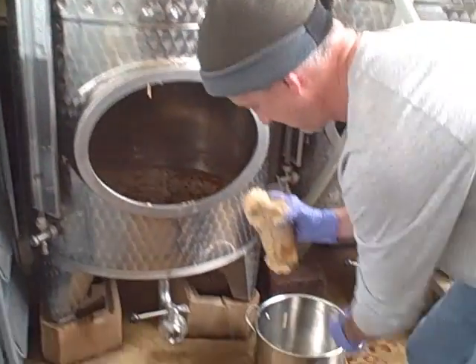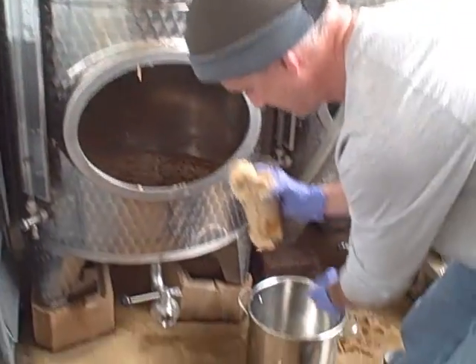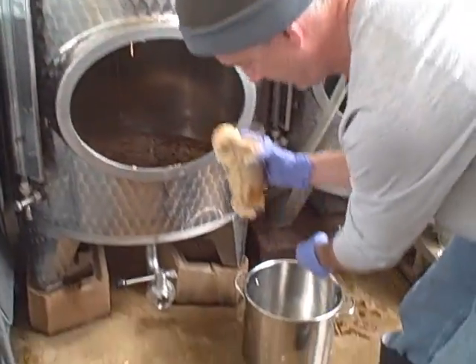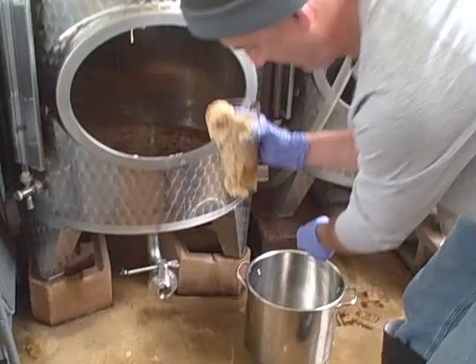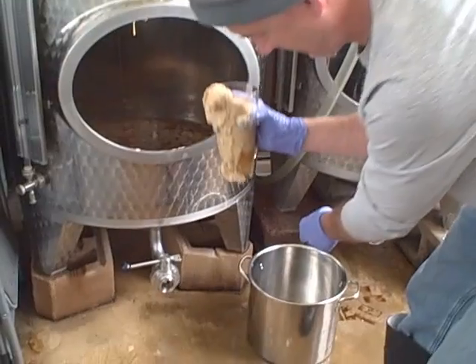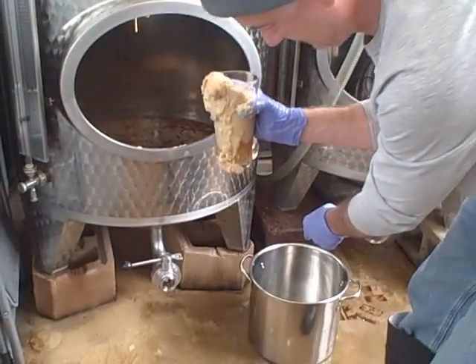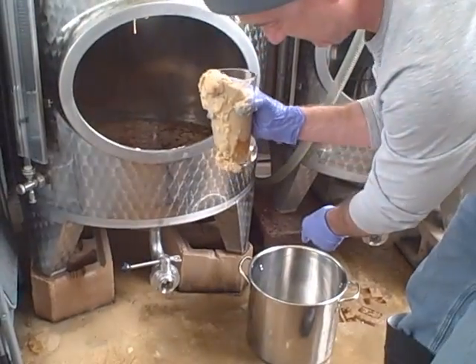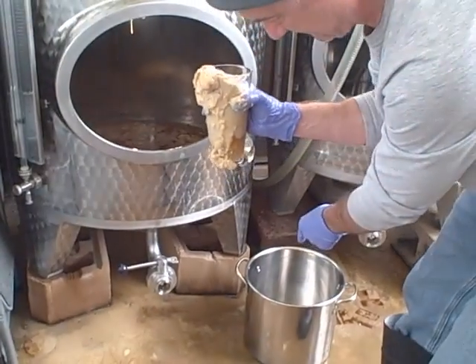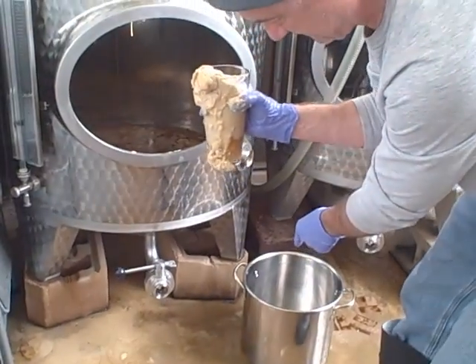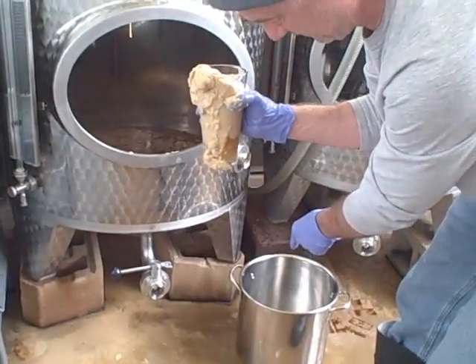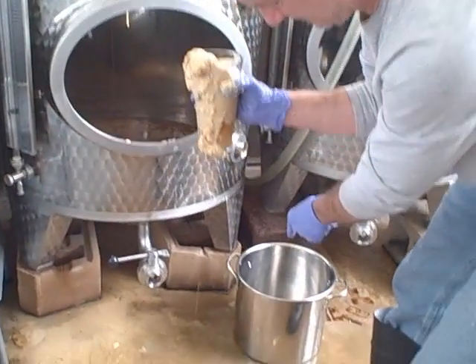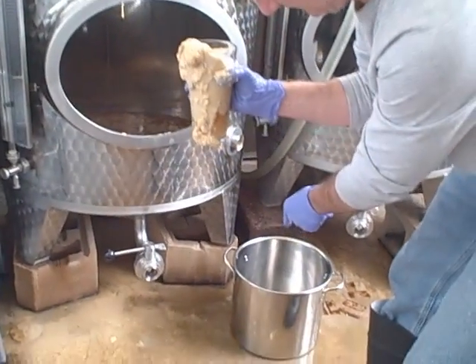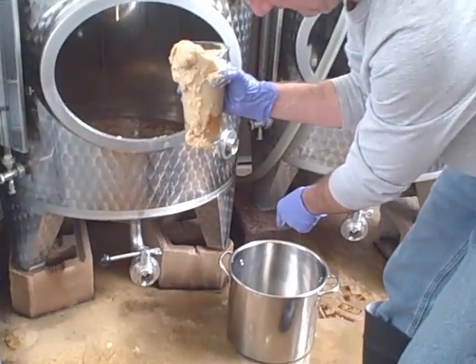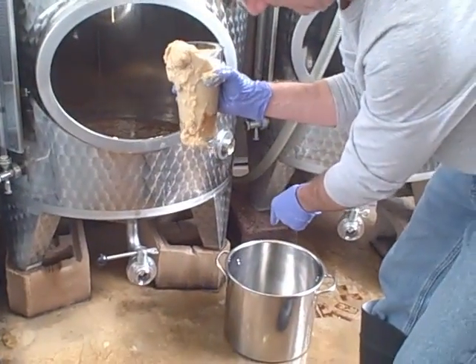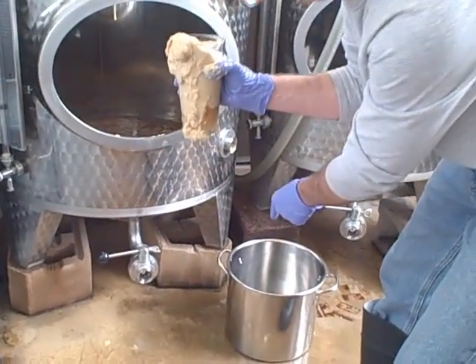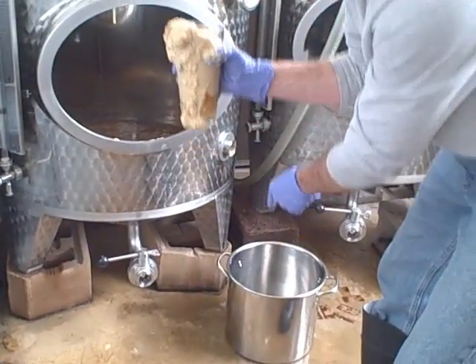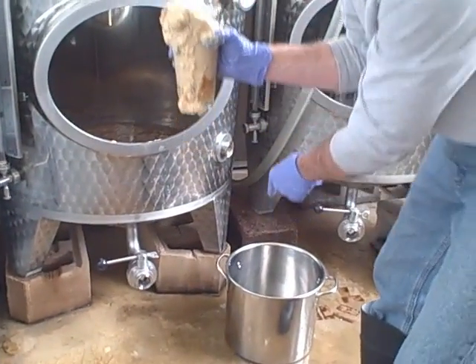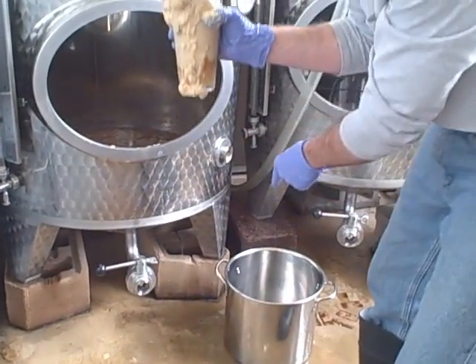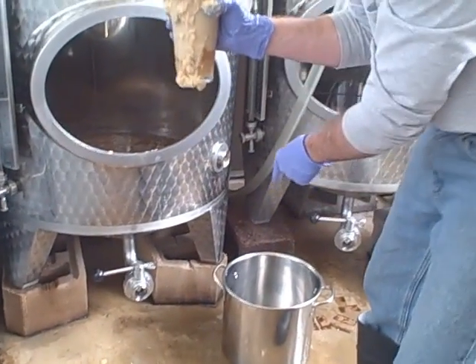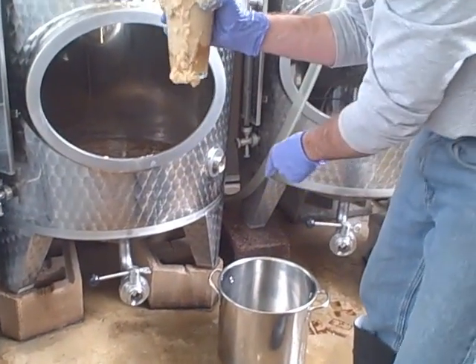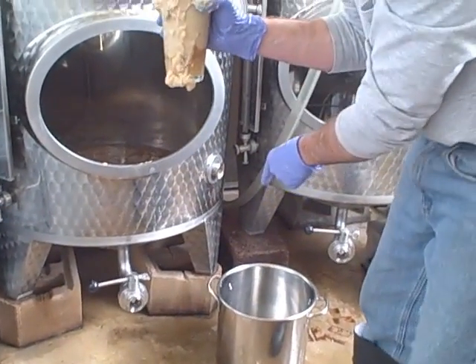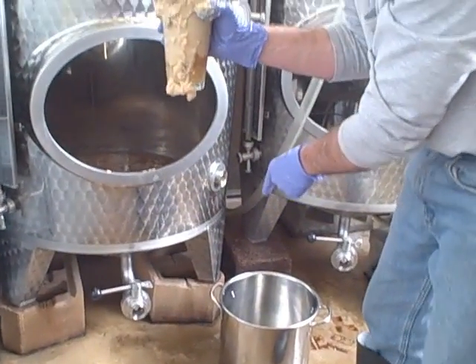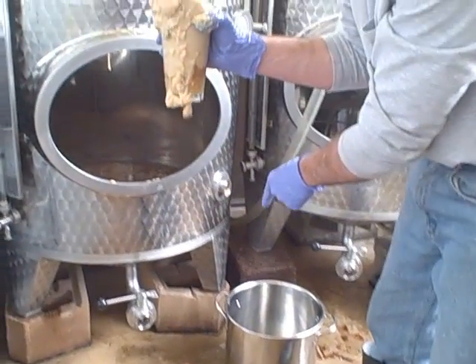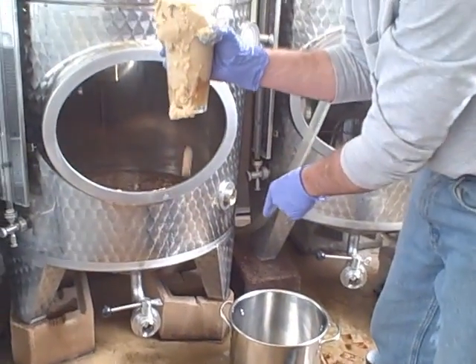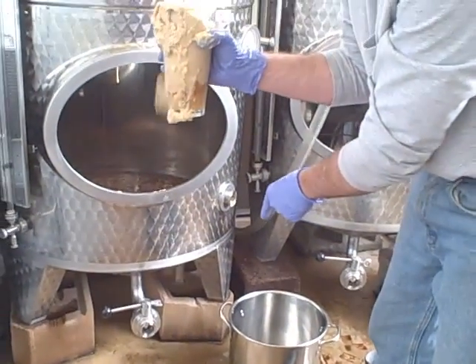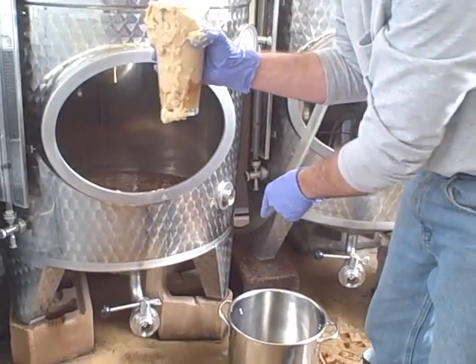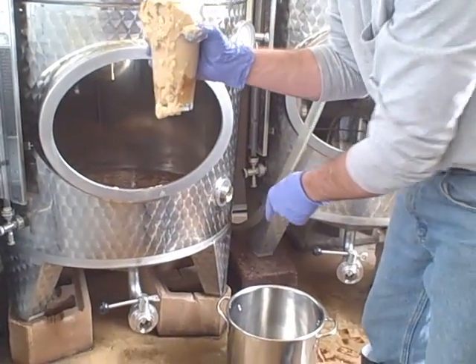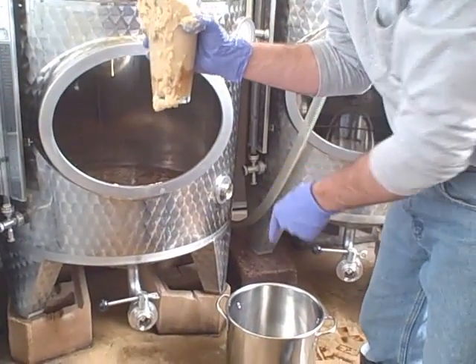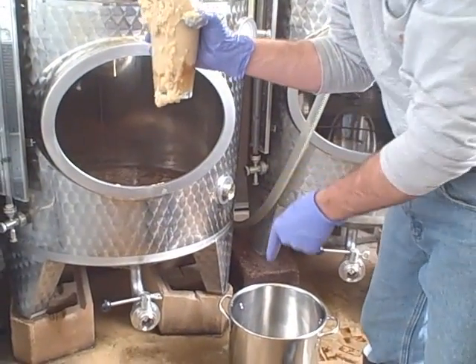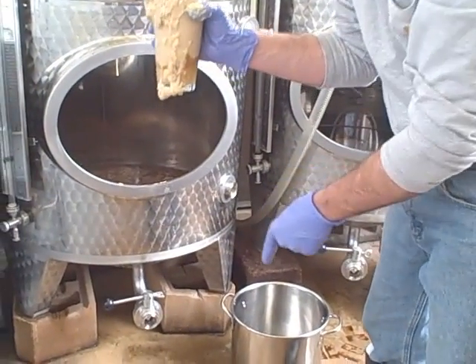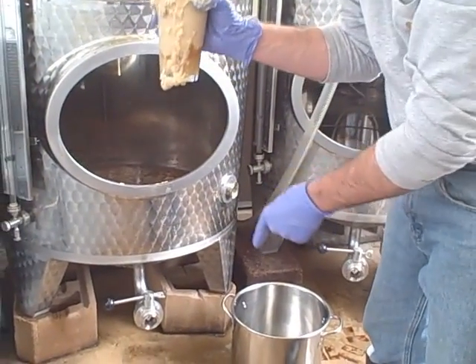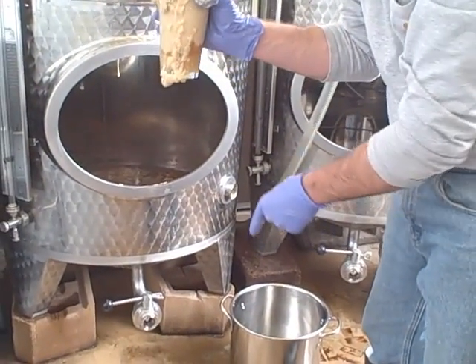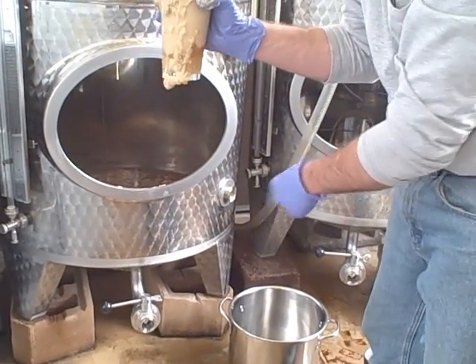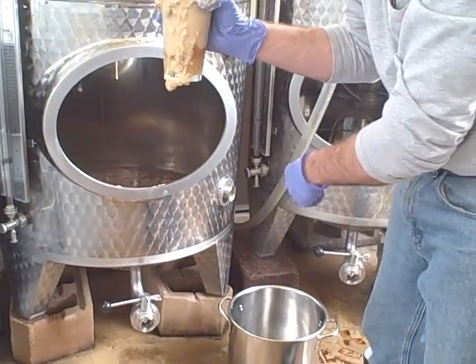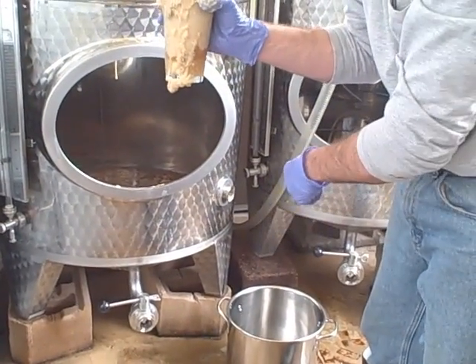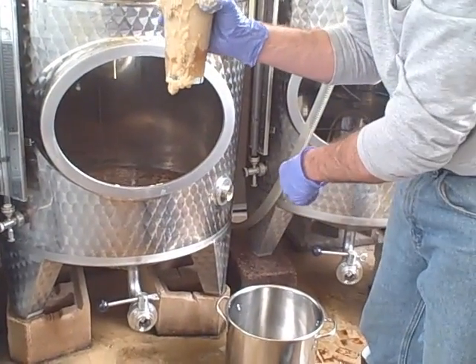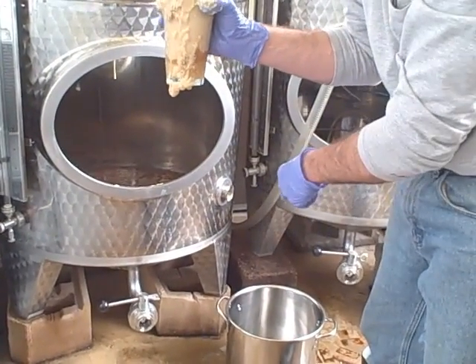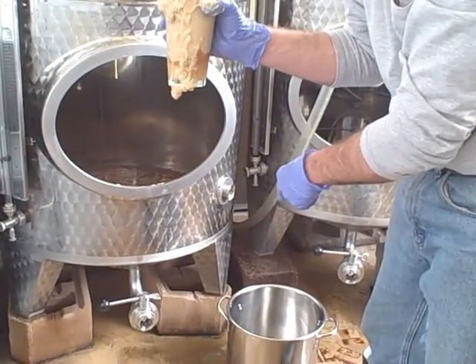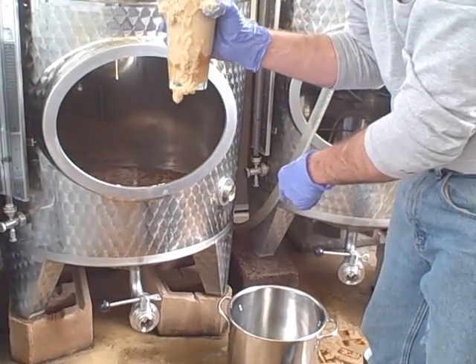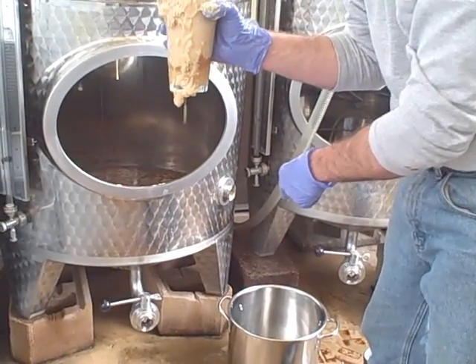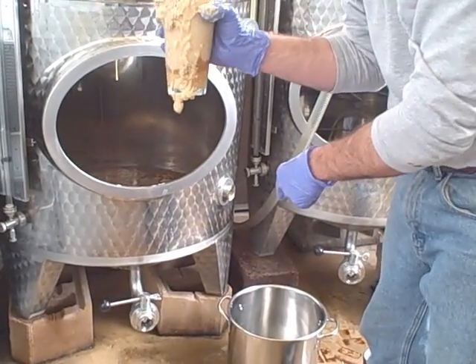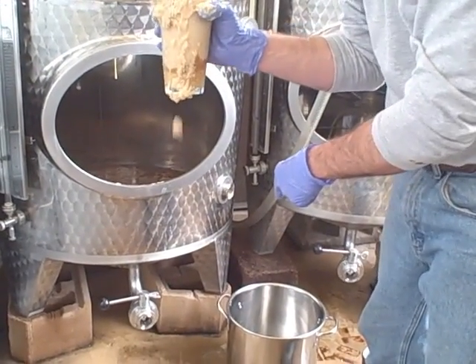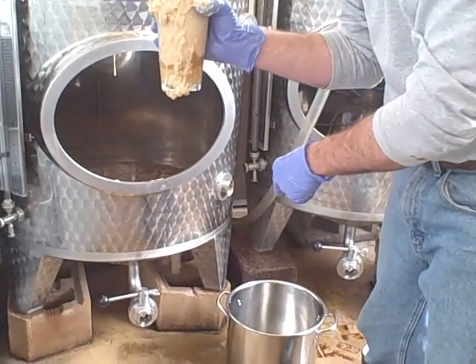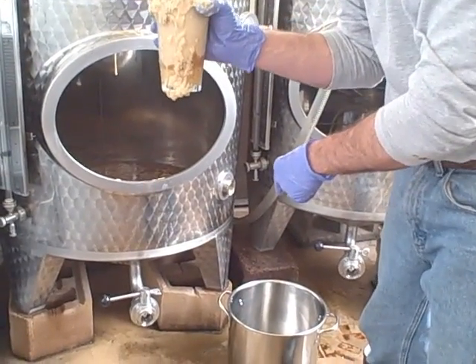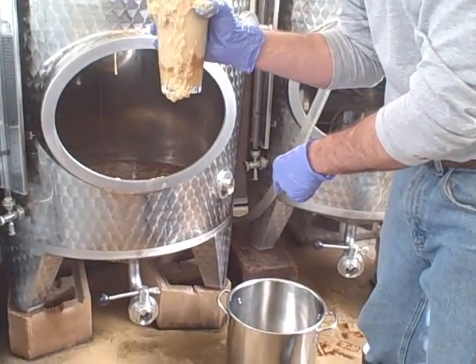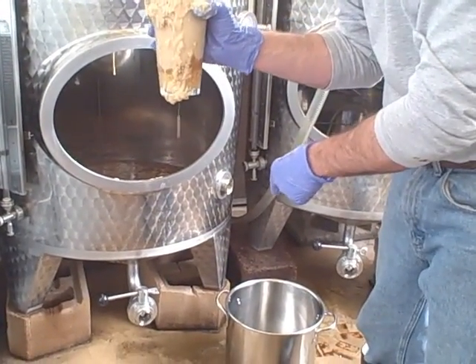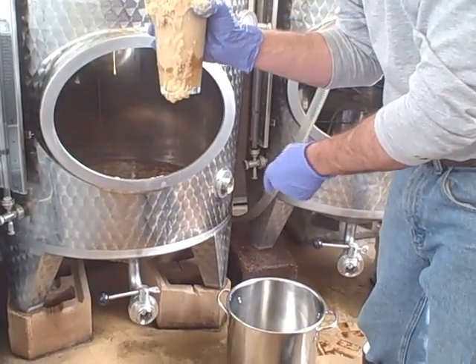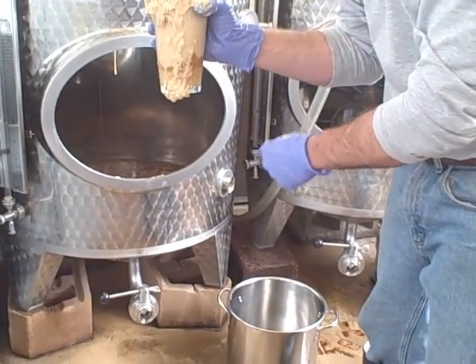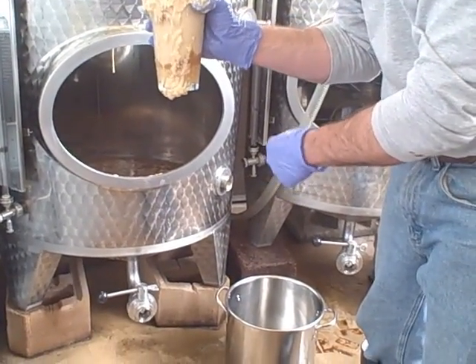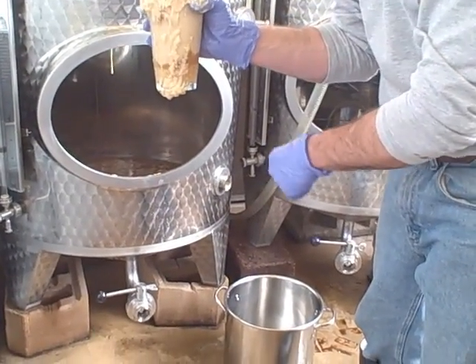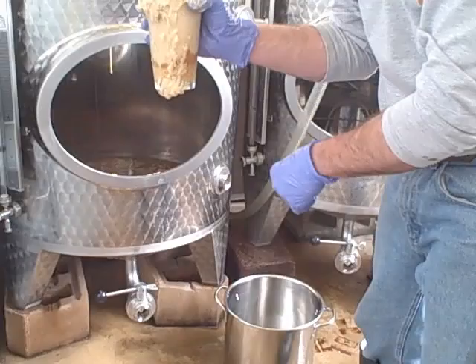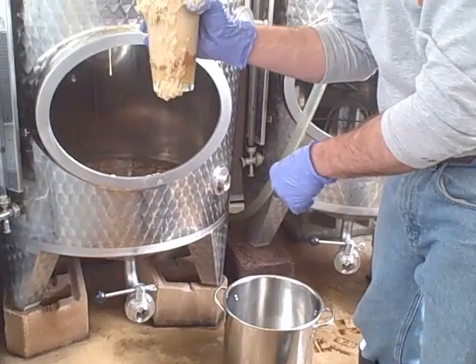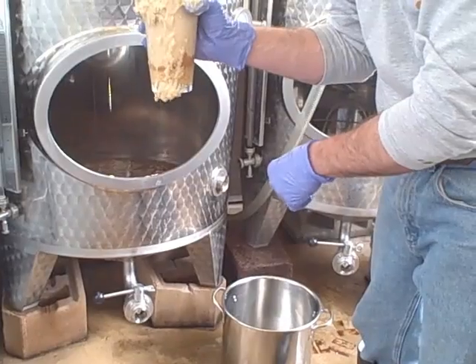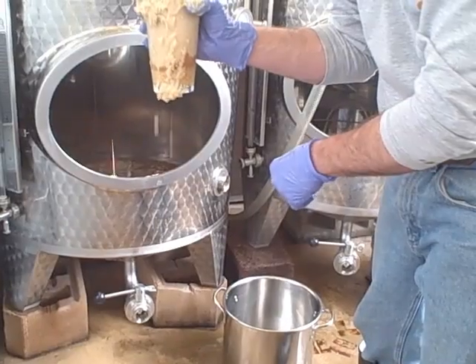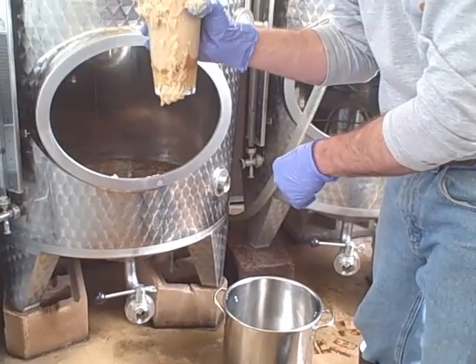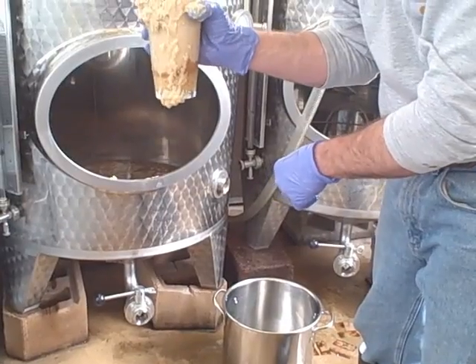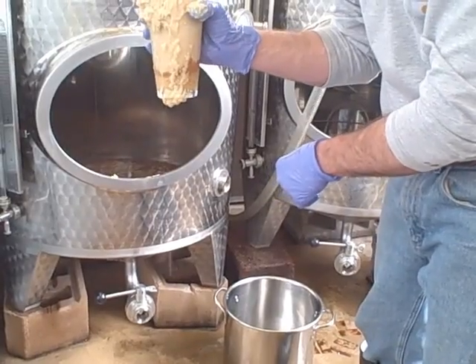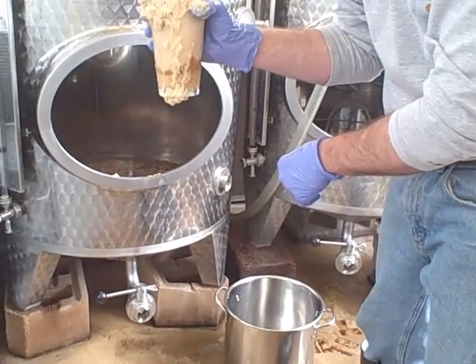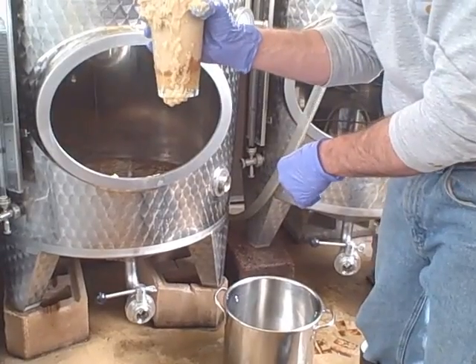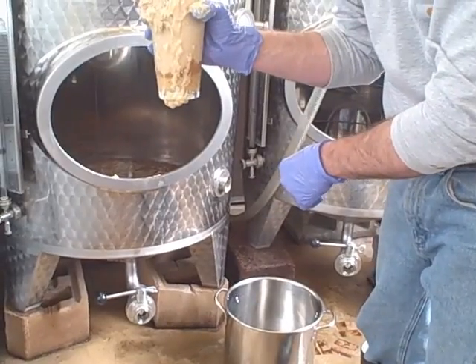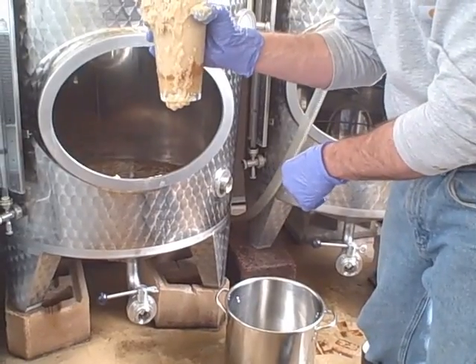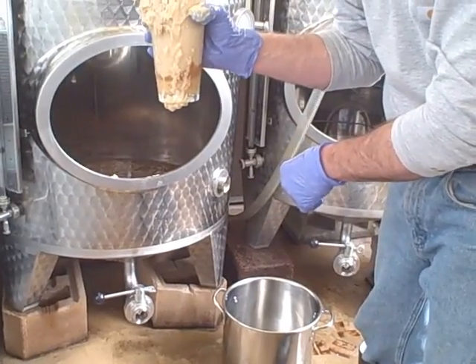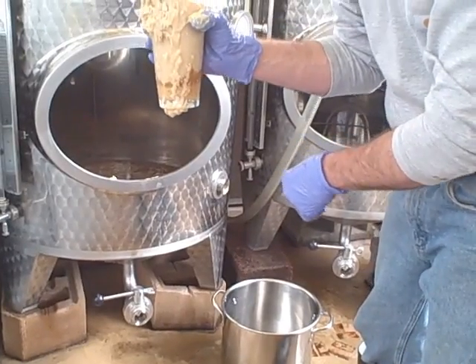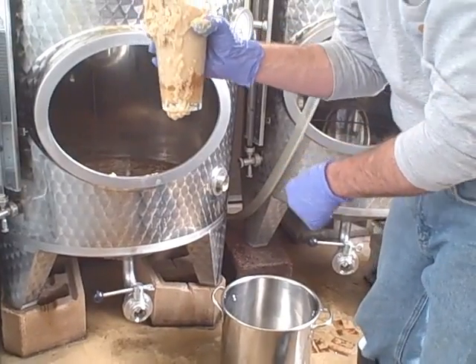This pot has been sanitized — I used boiling water, dumped that out, then put sanitizer in there as well, and drained that out, so it's good to go.